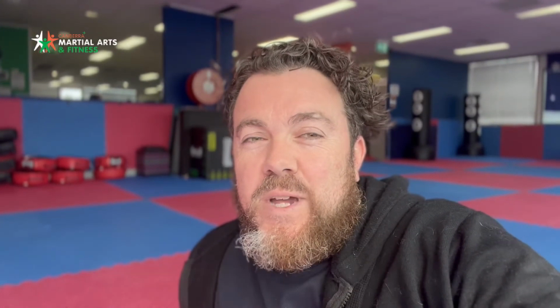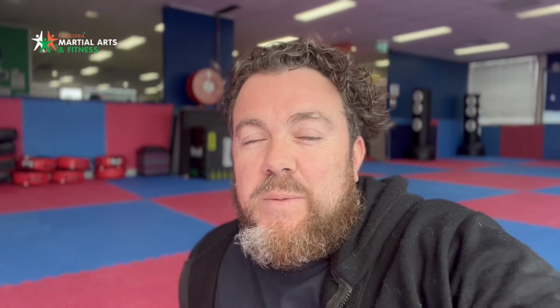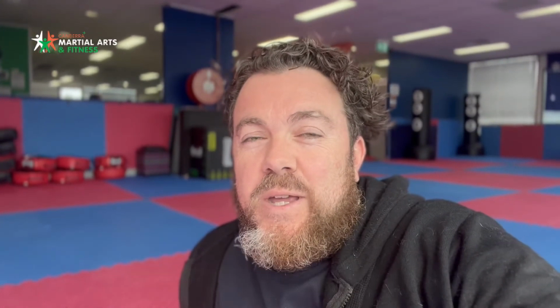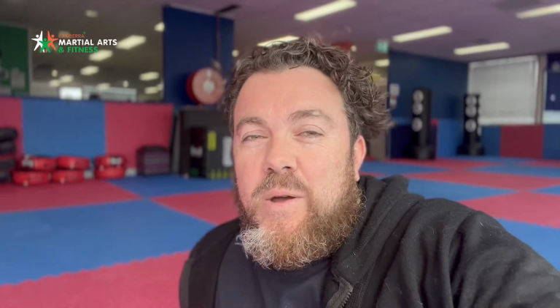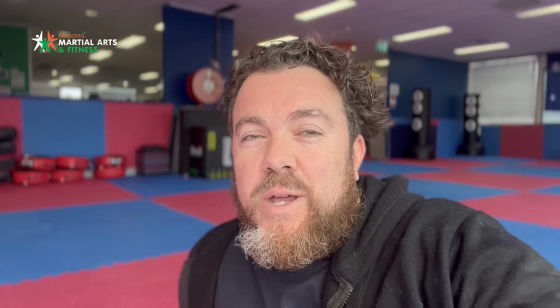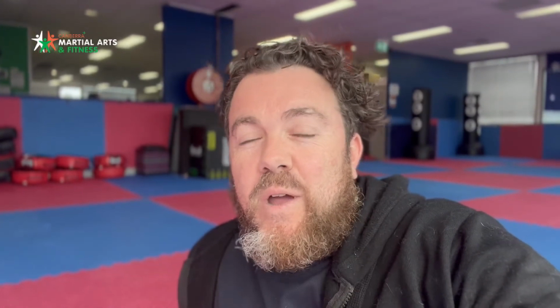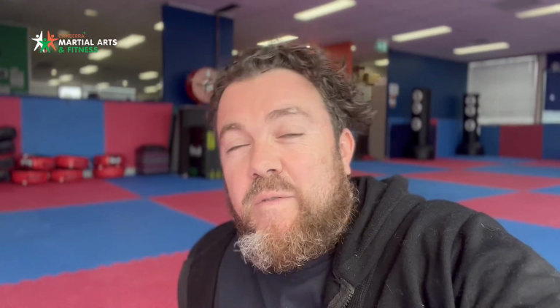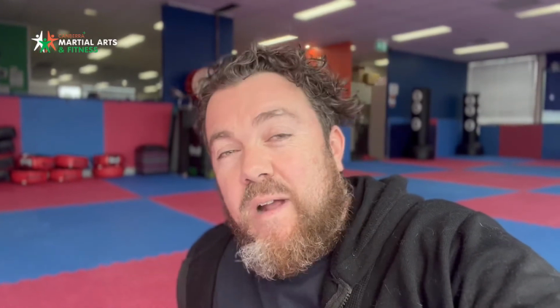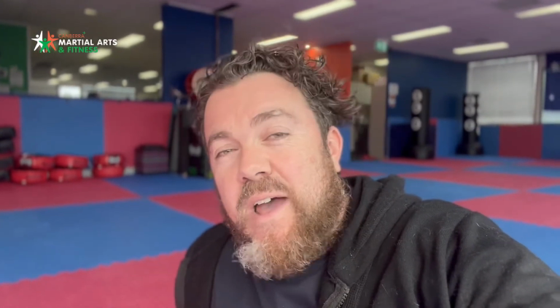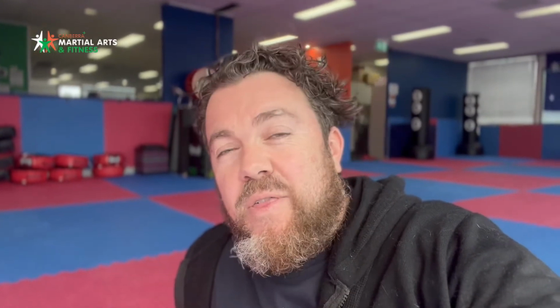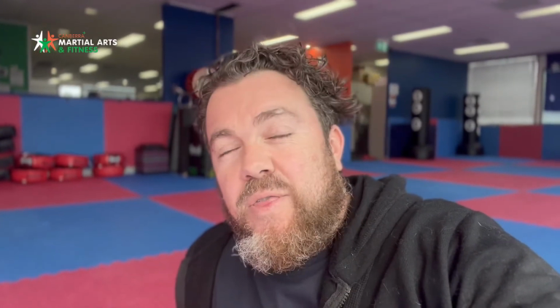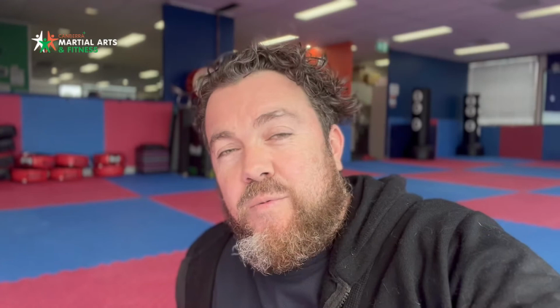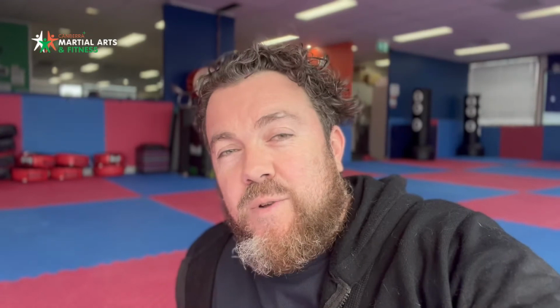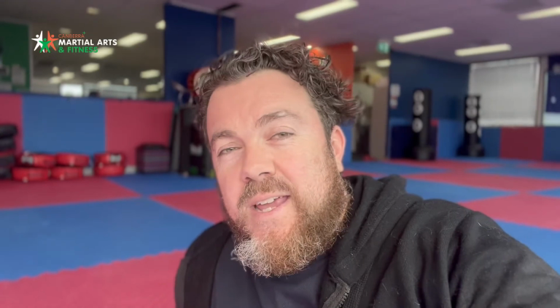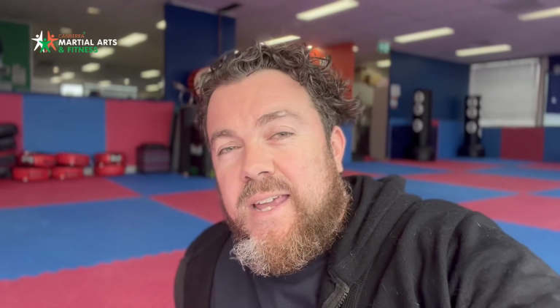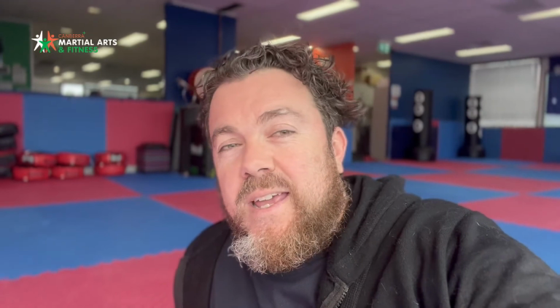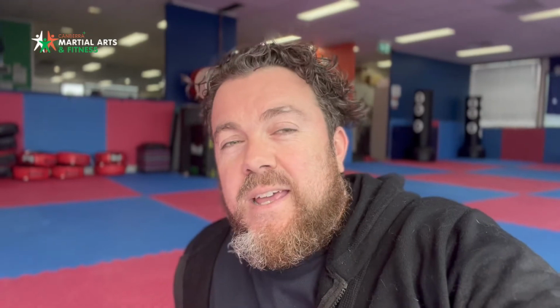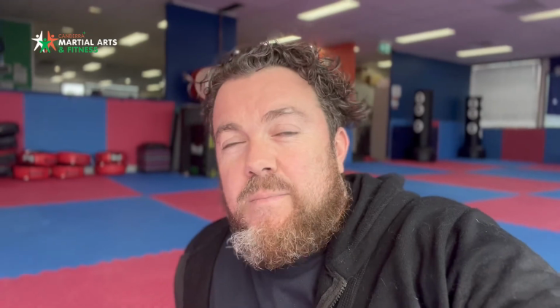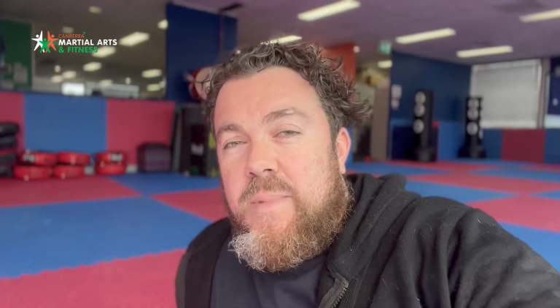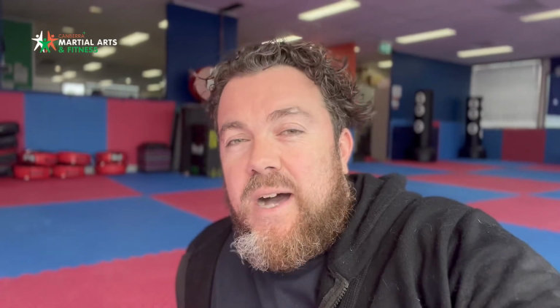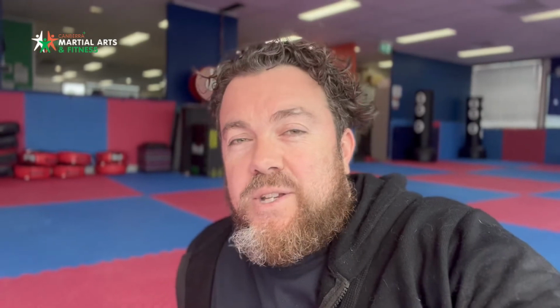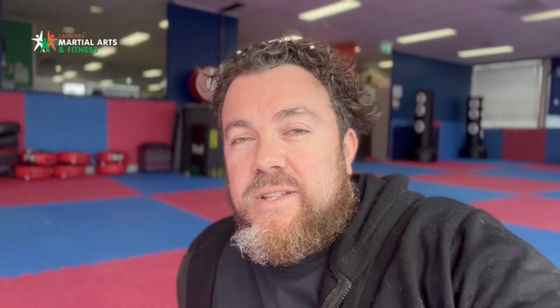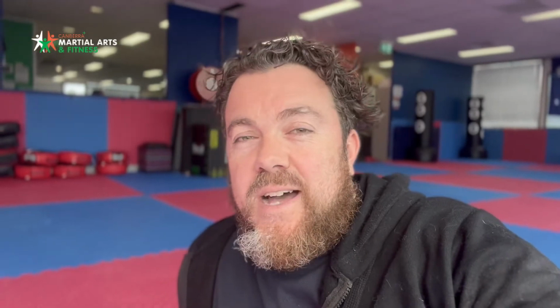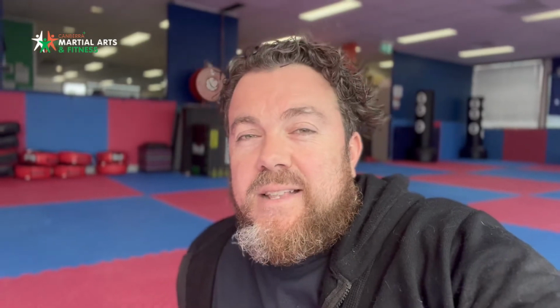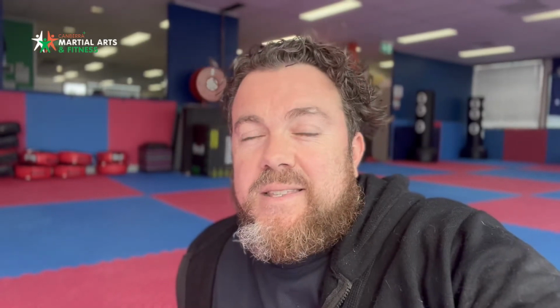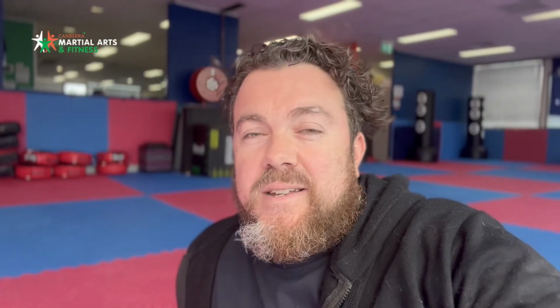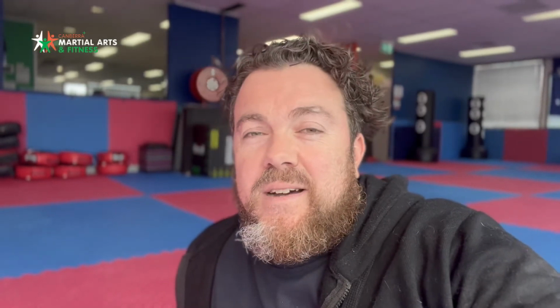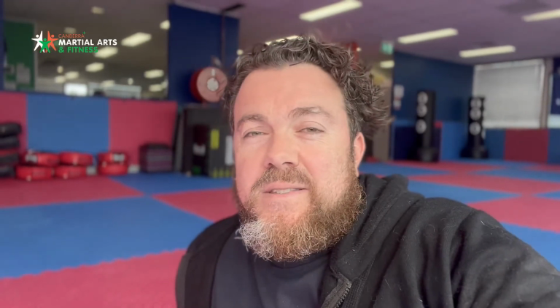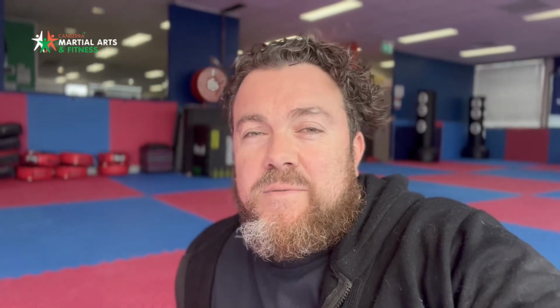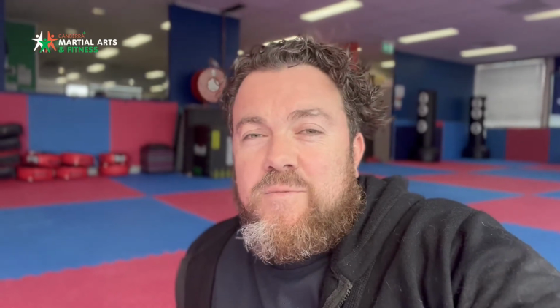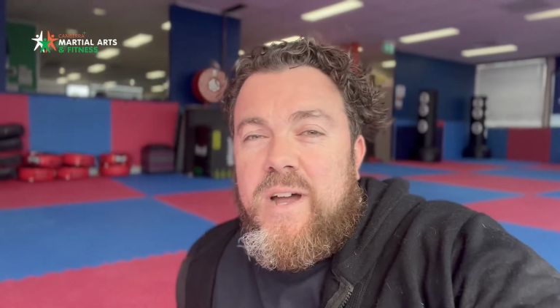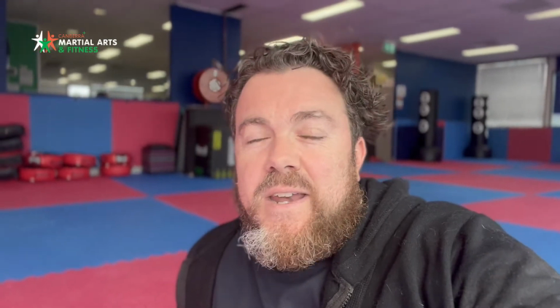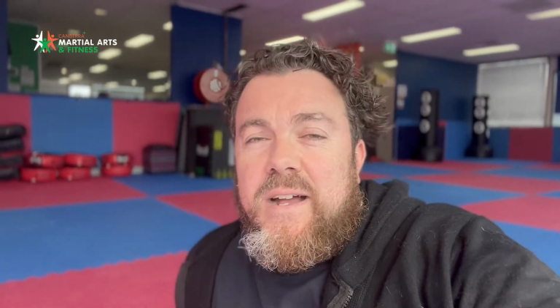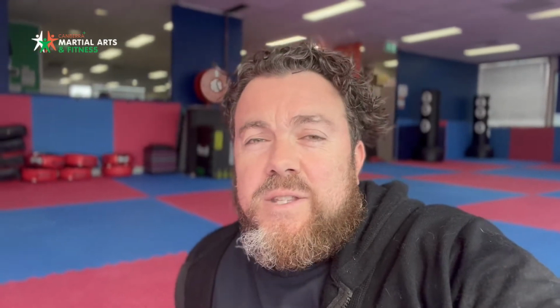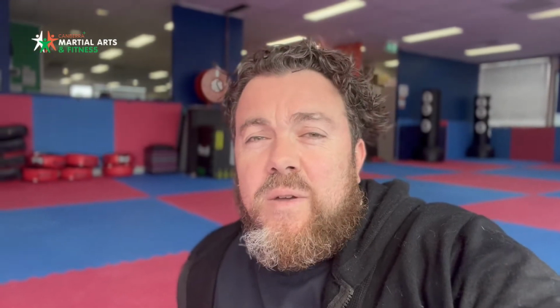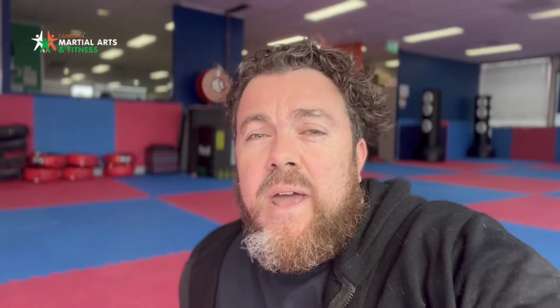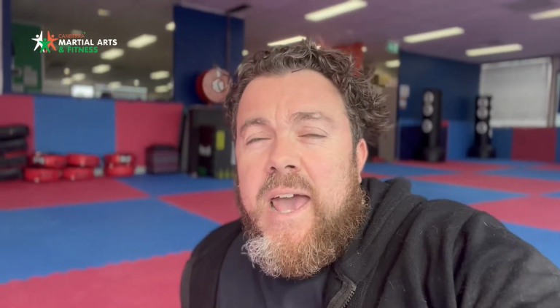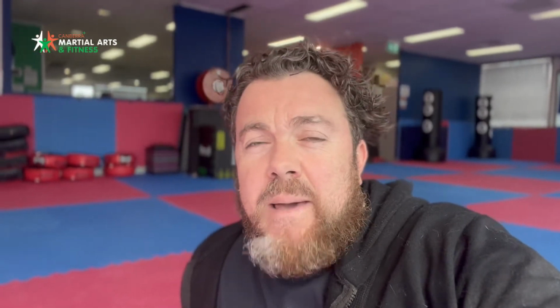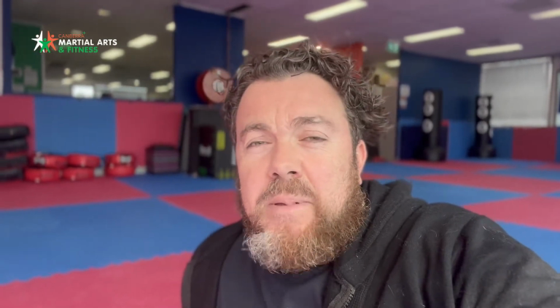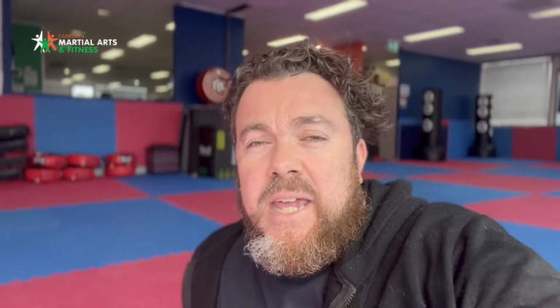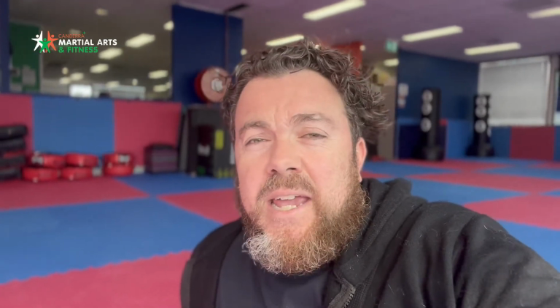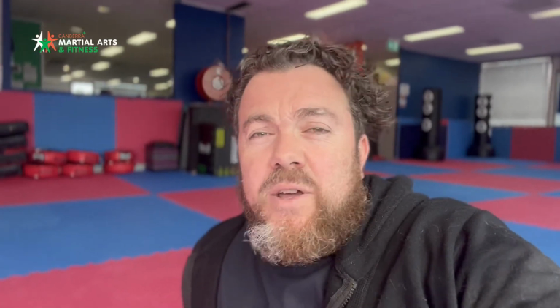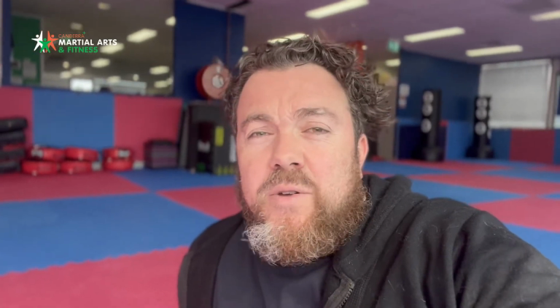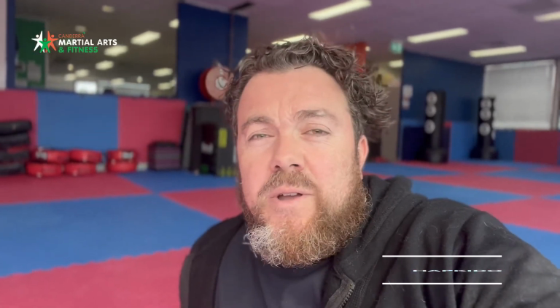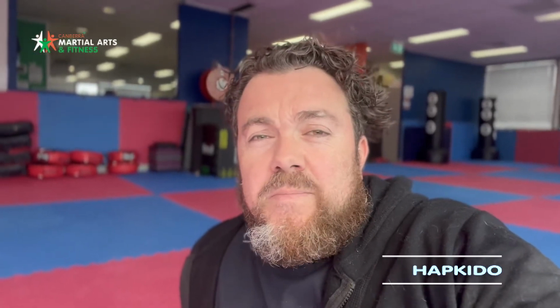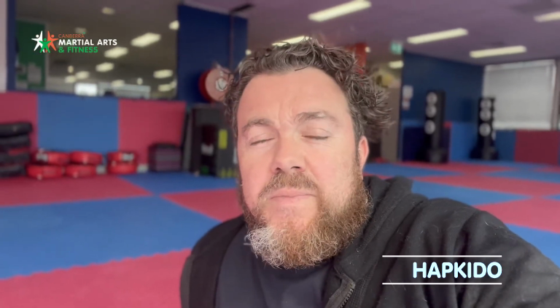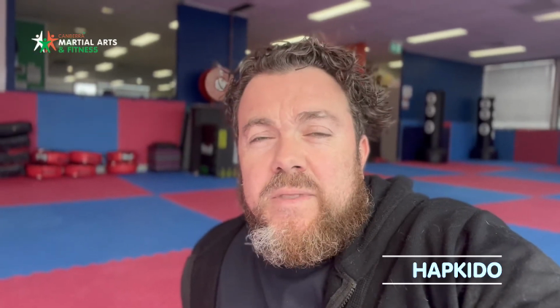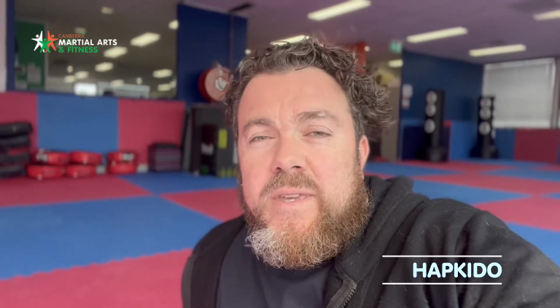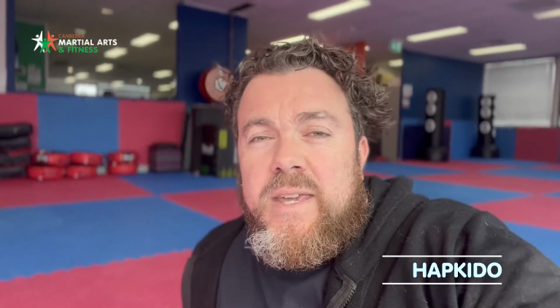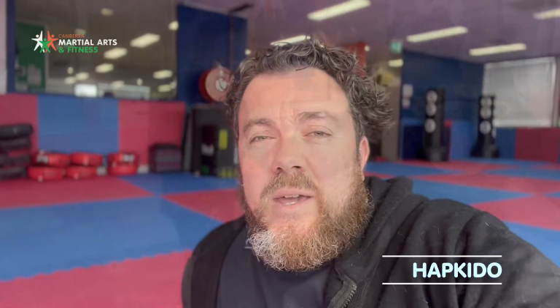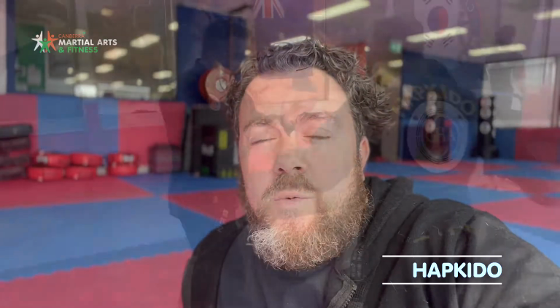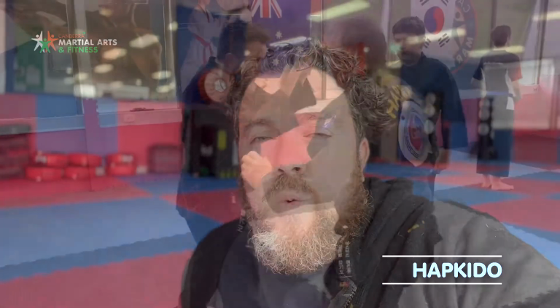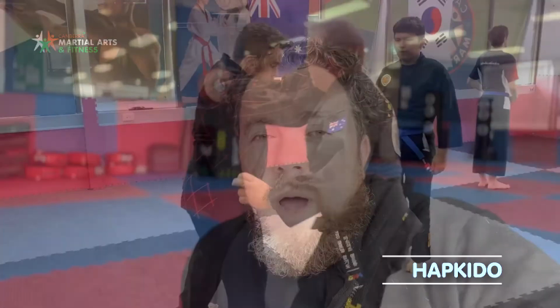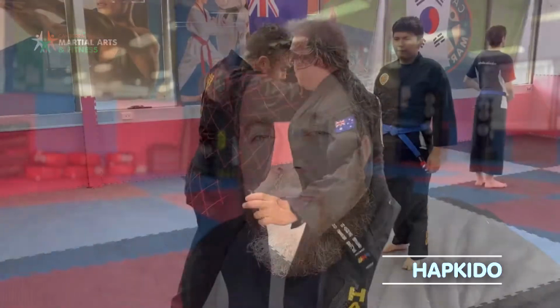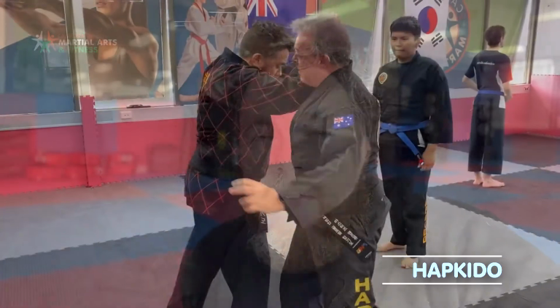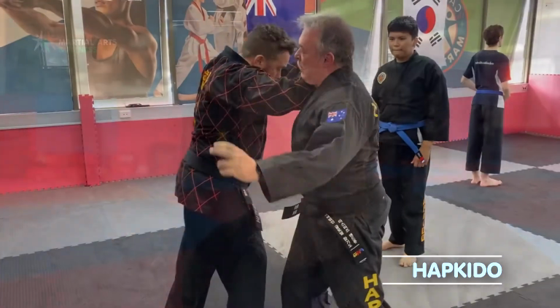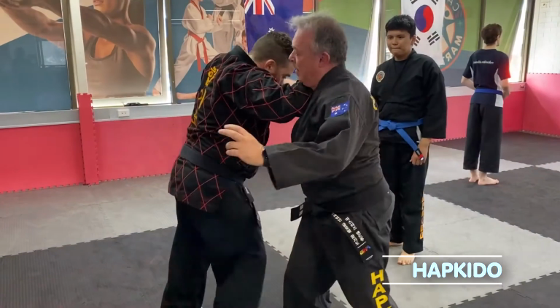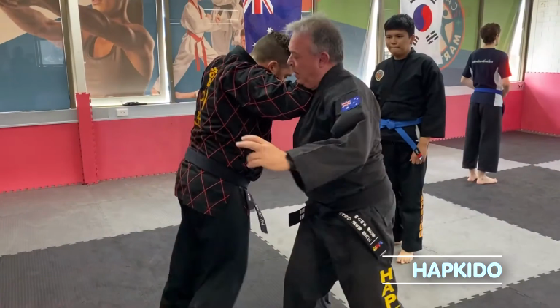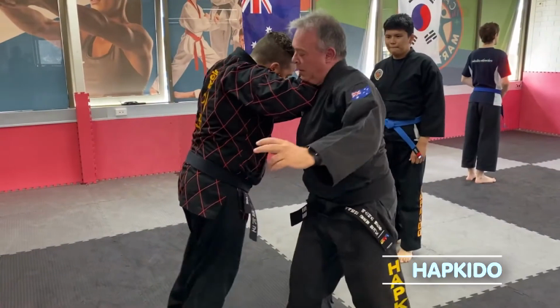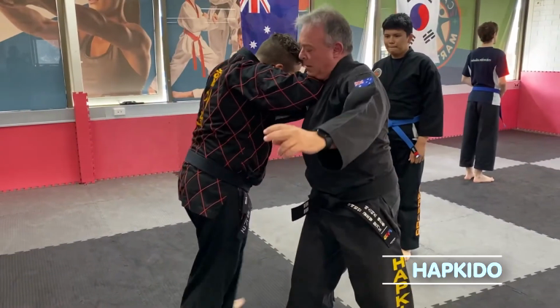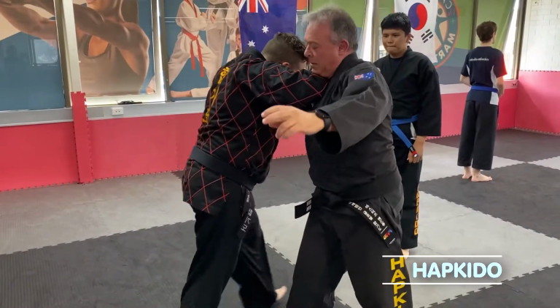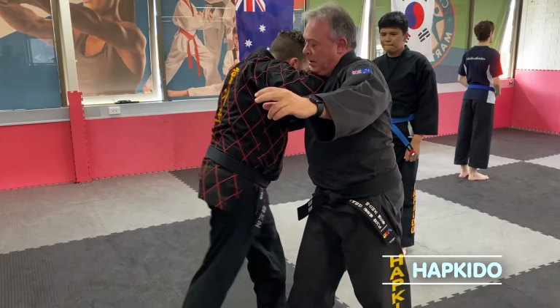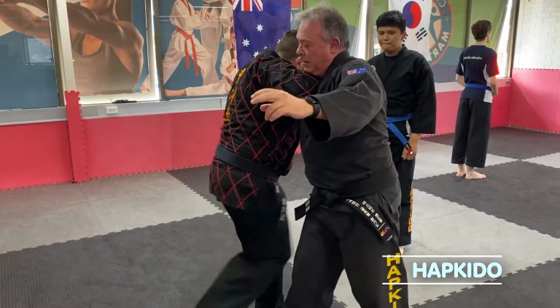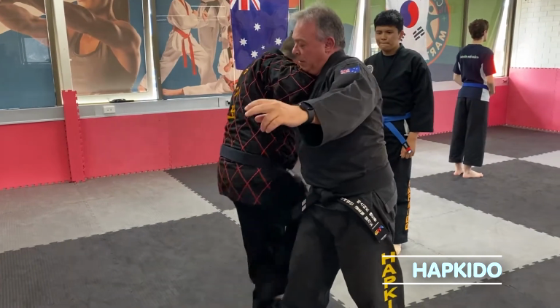We're going to be going over our three martial arts styles right now. First up: Hapkido, the Way of Coordinated Energy.